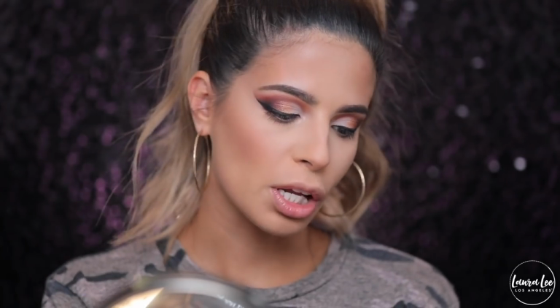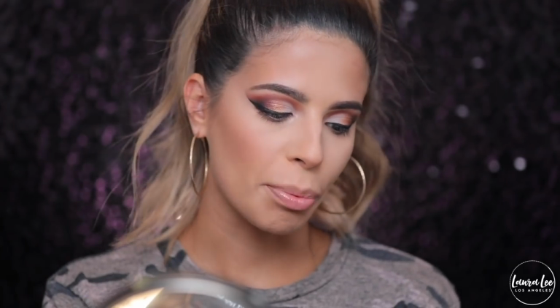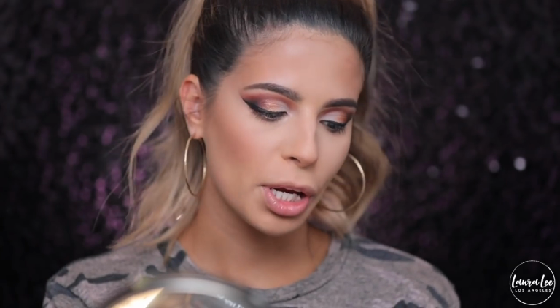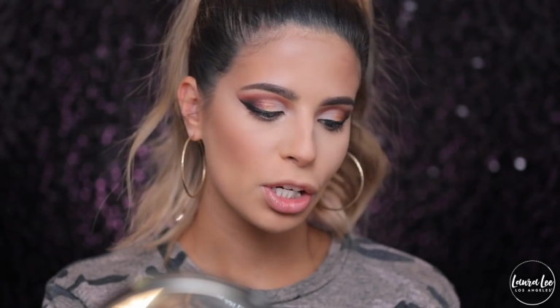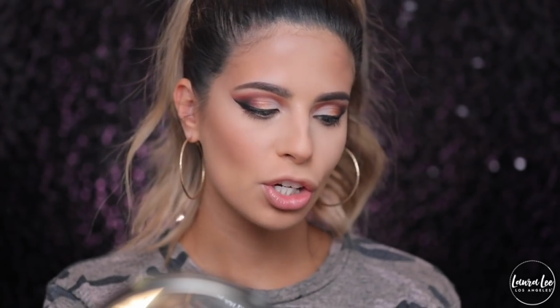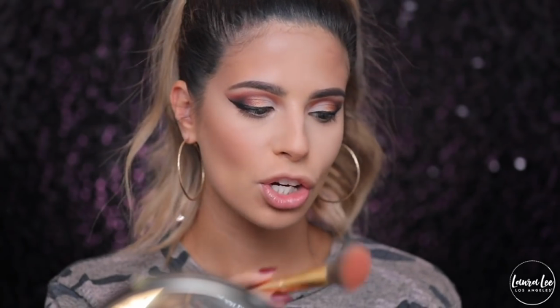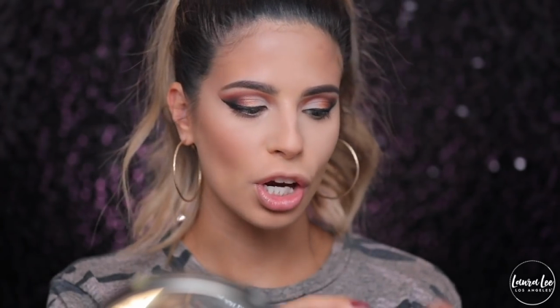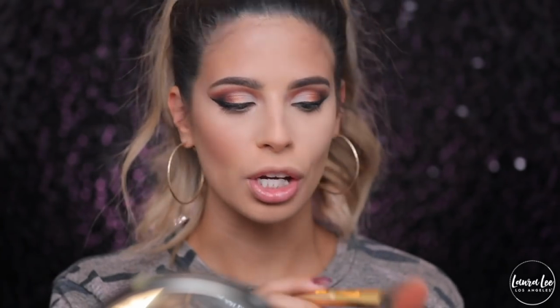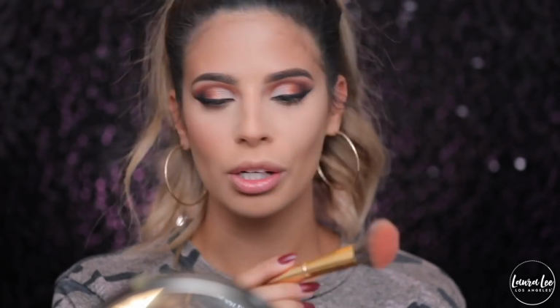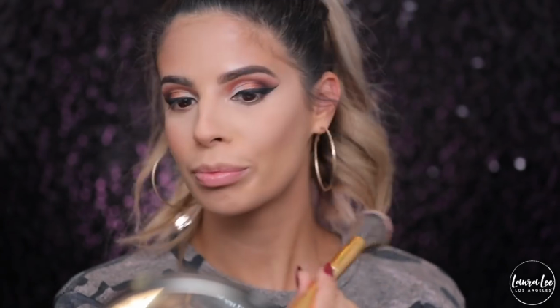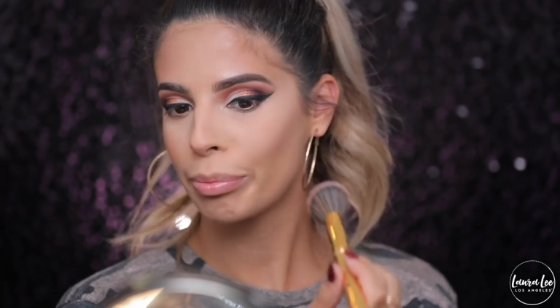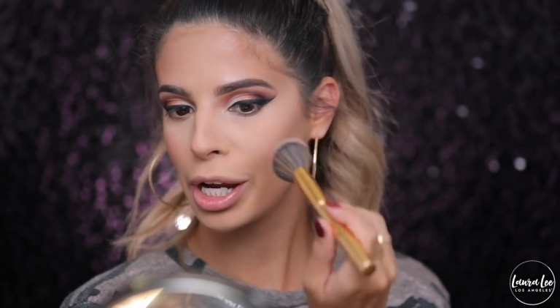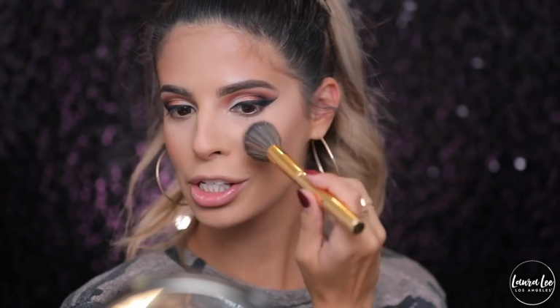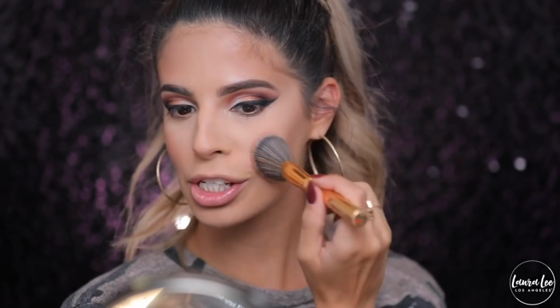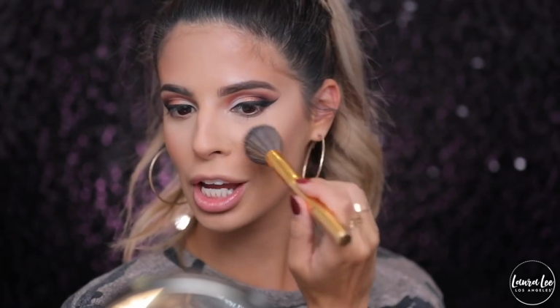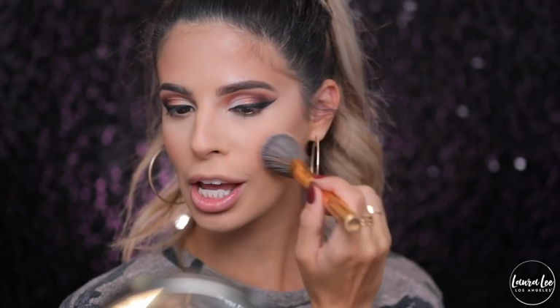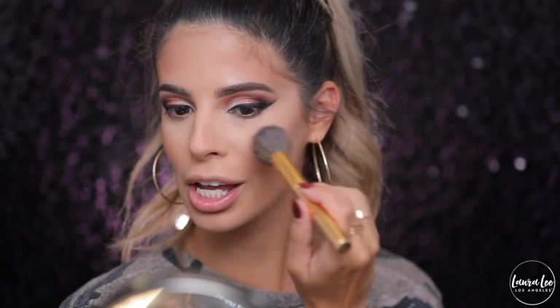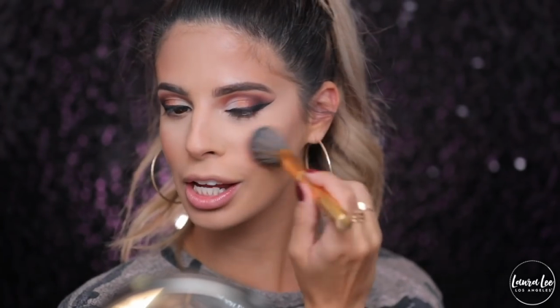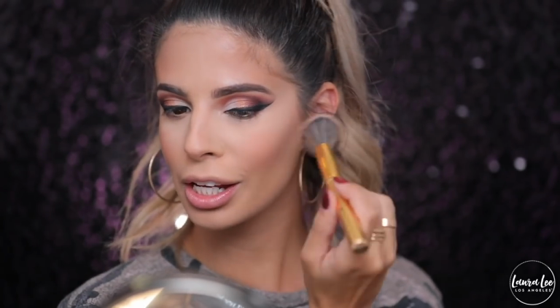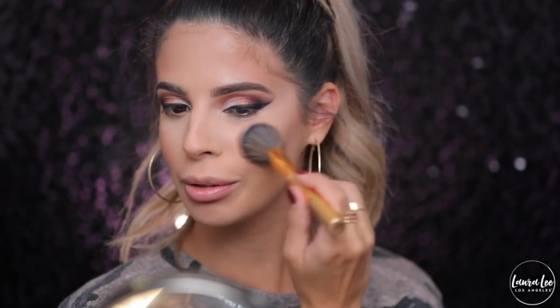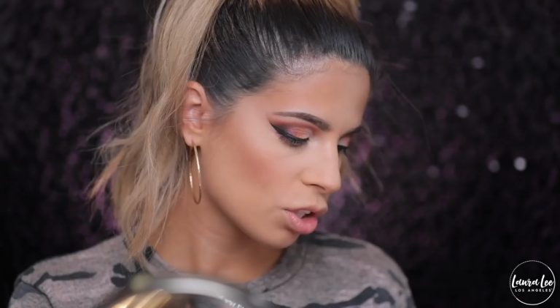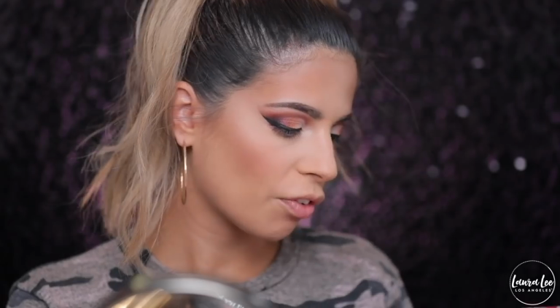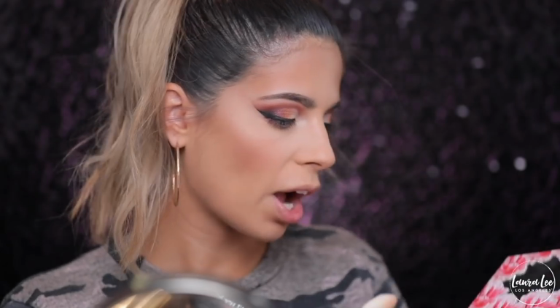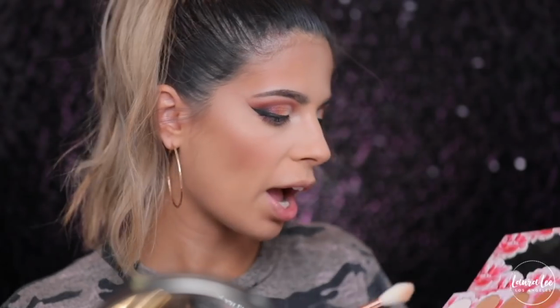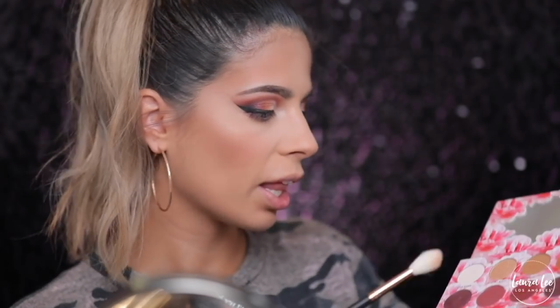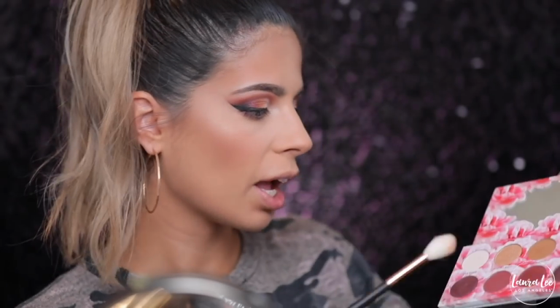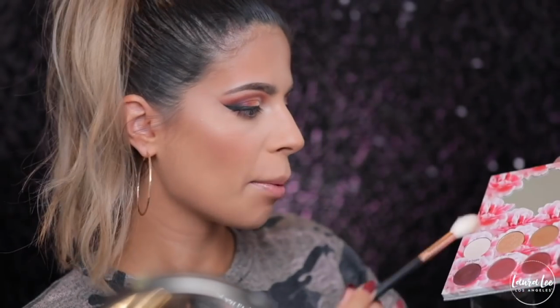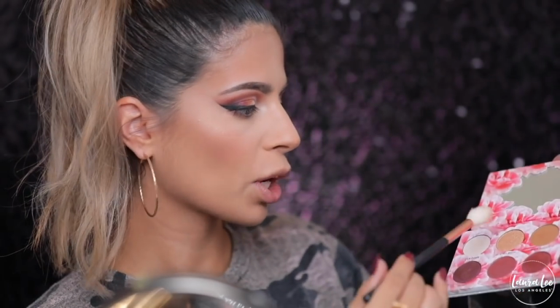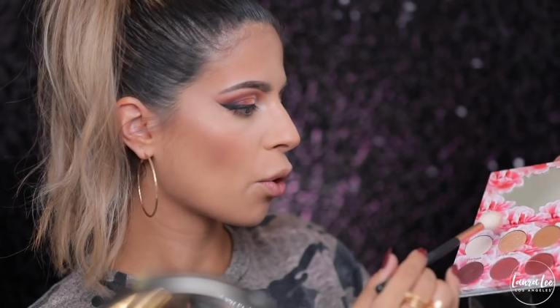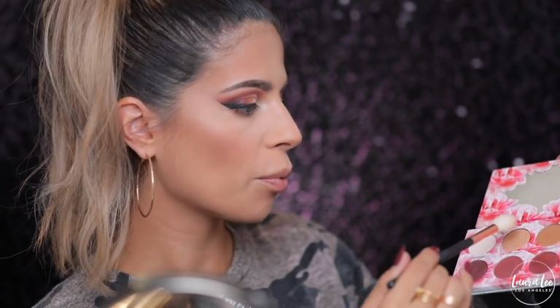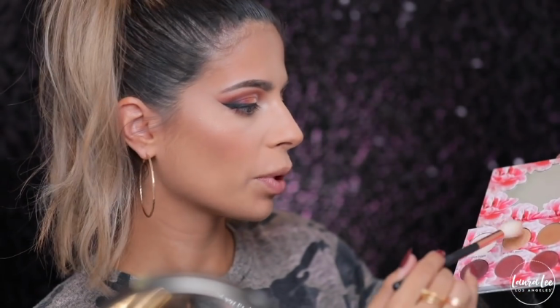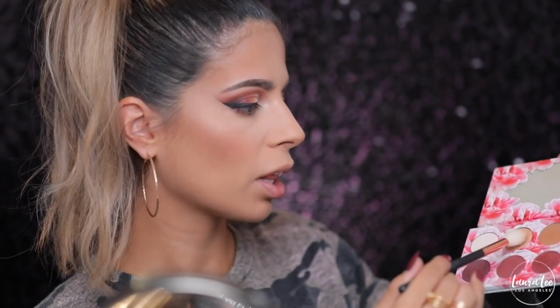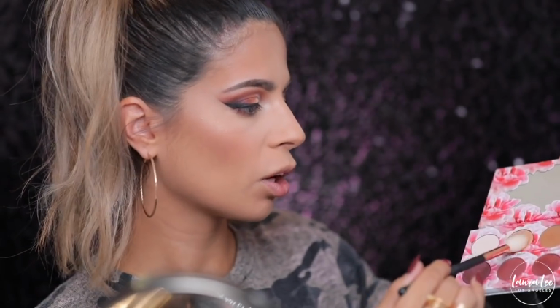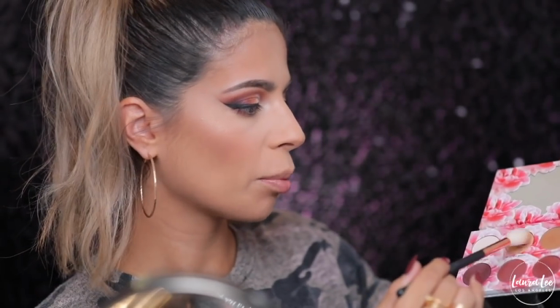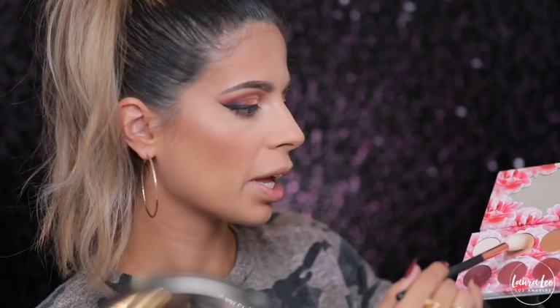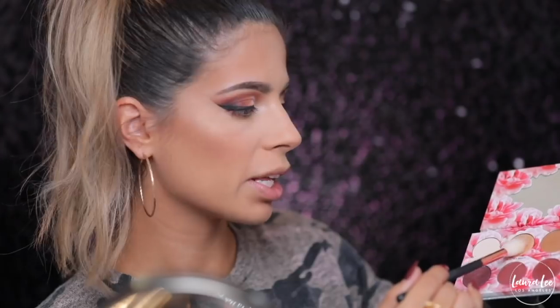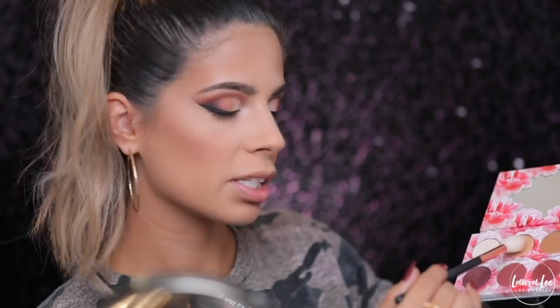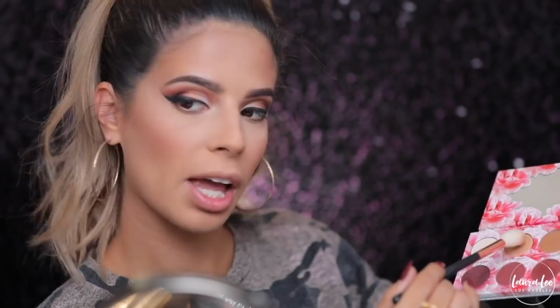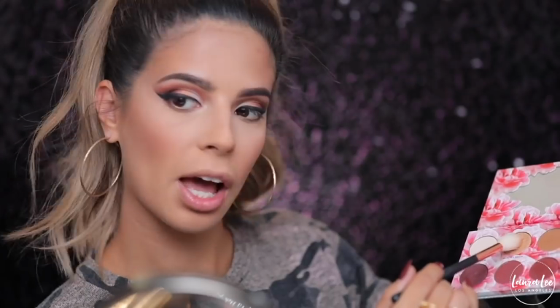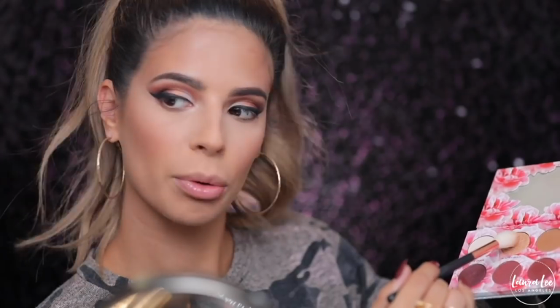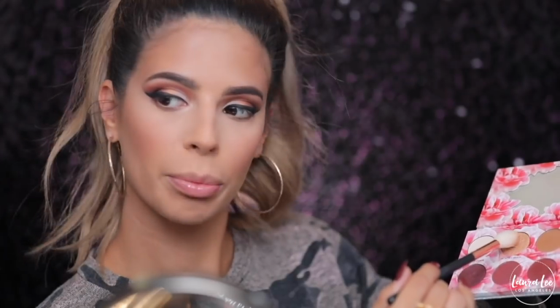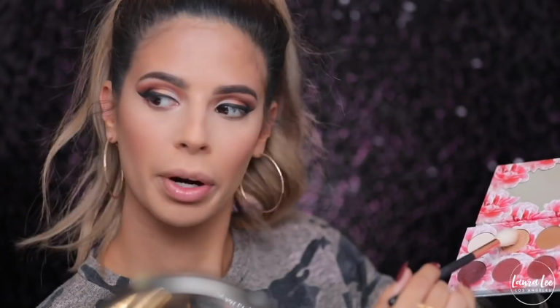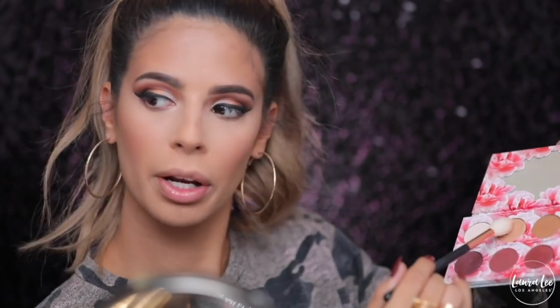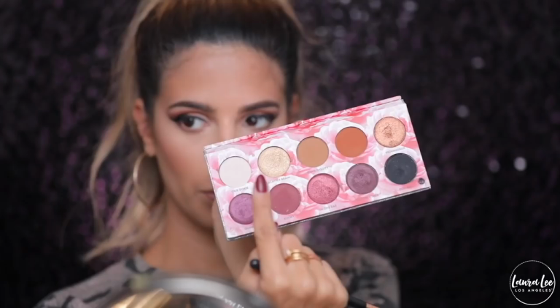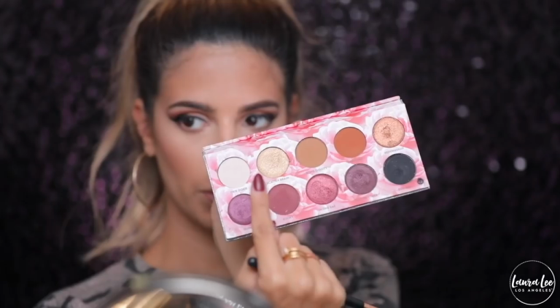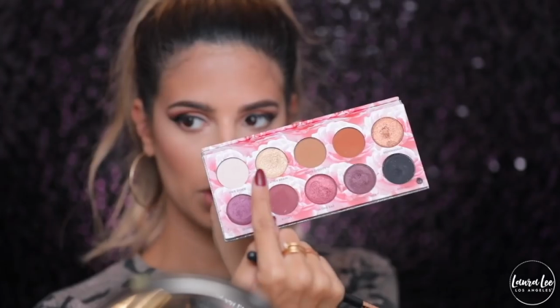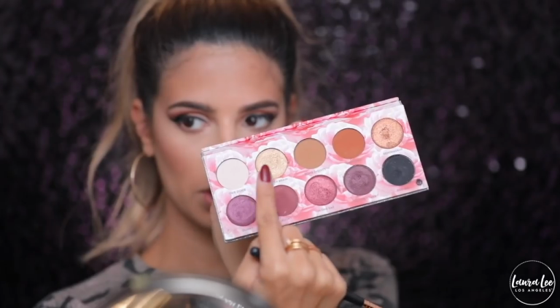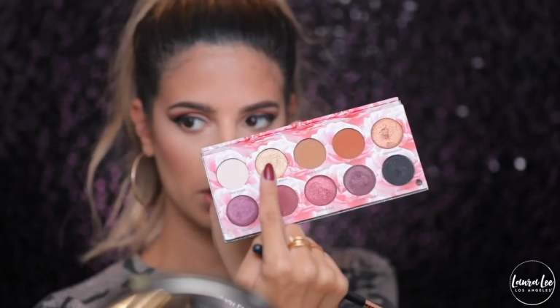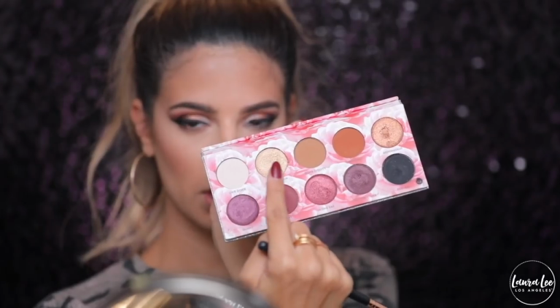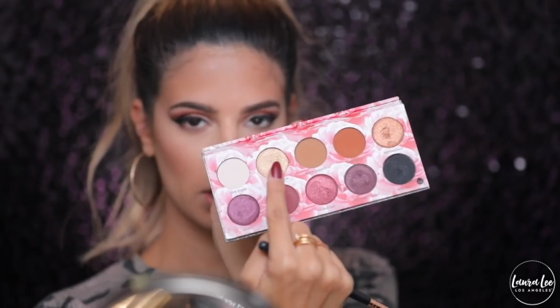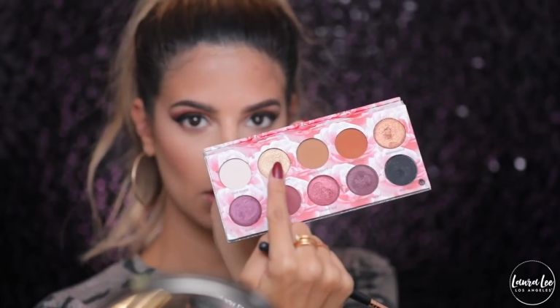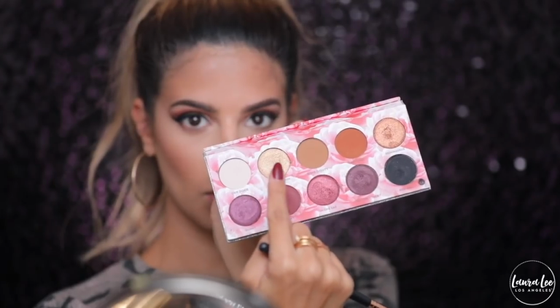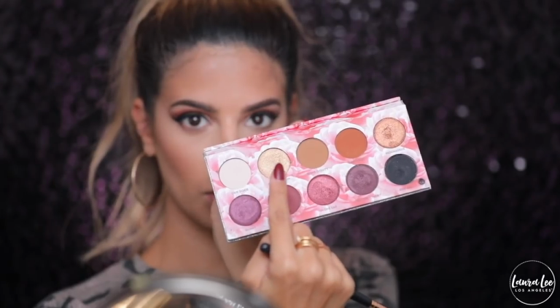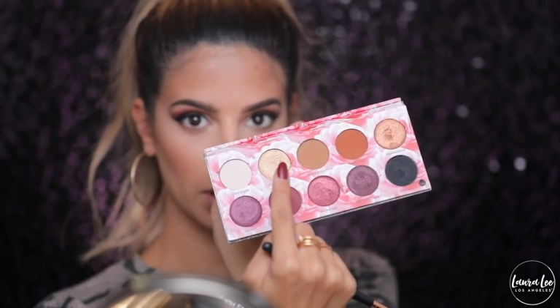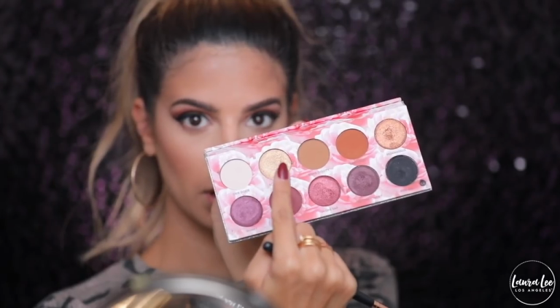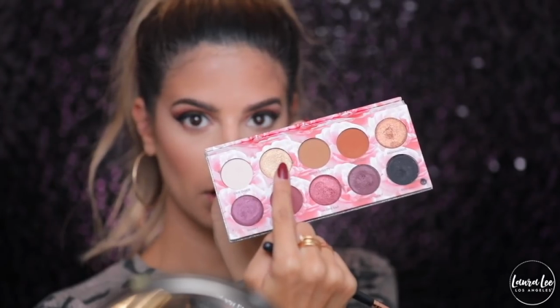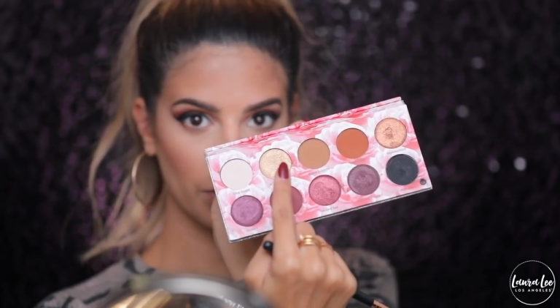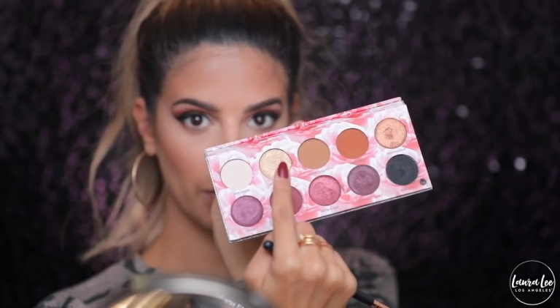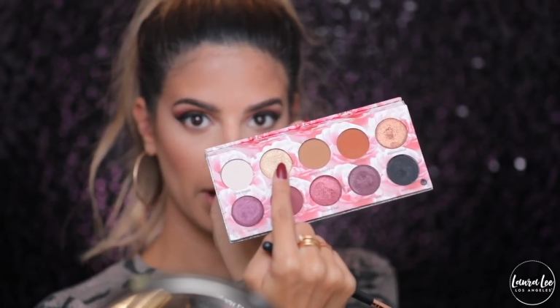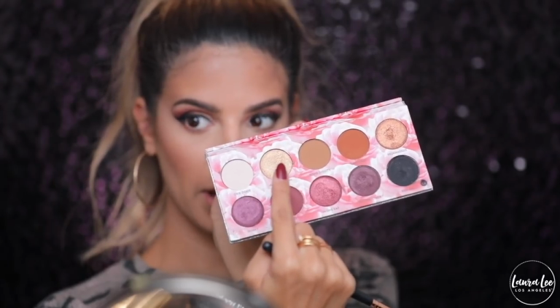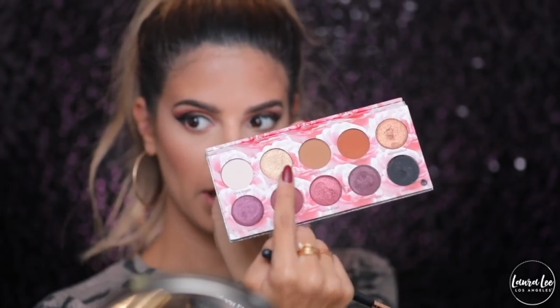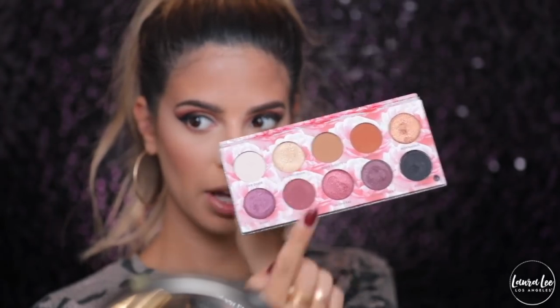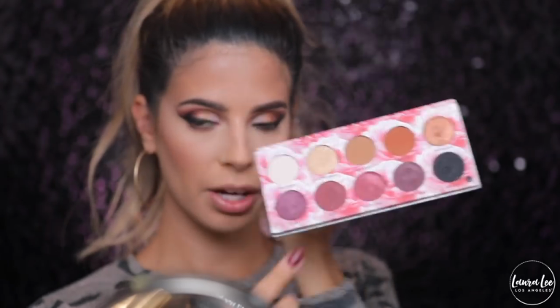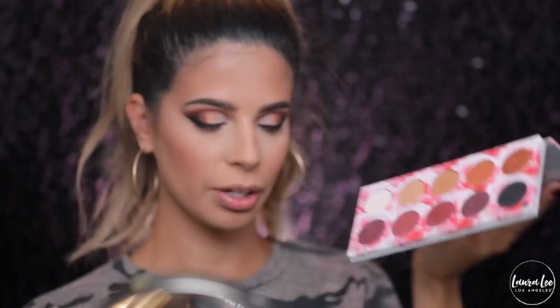For highlight I'm going to go in with a little bit of scatterbrain, which is this goldy color right here.